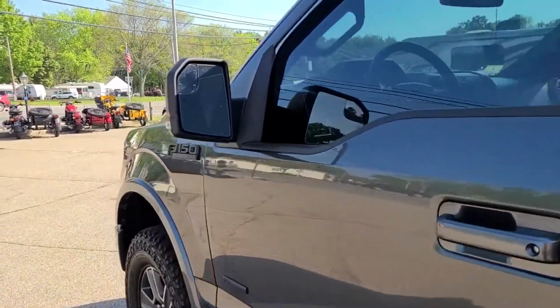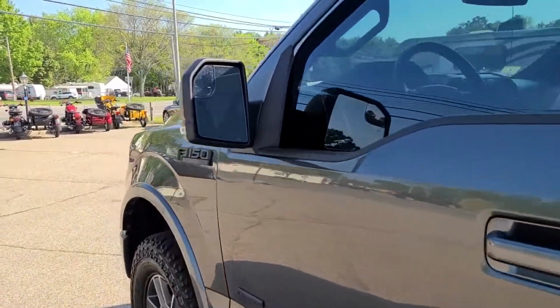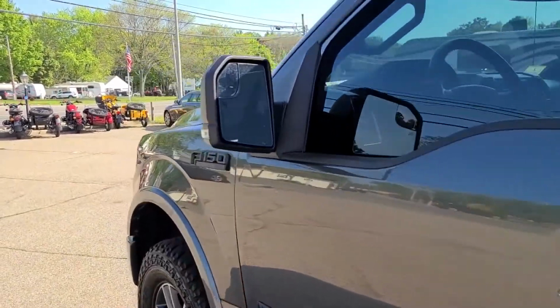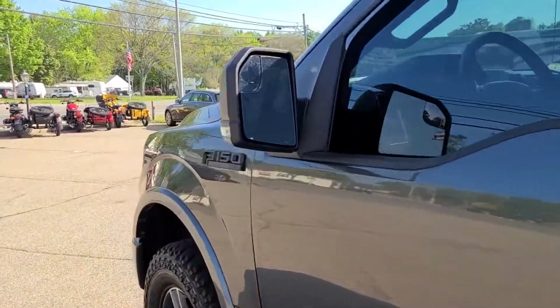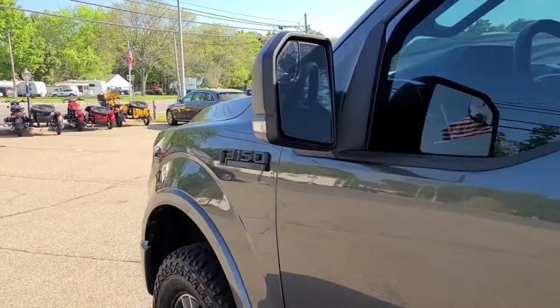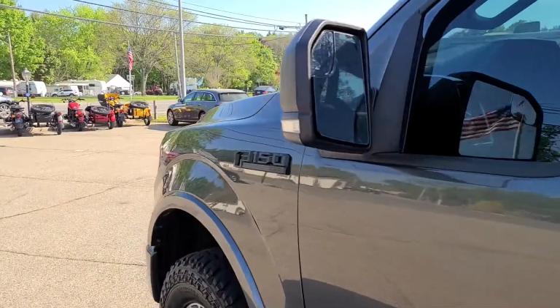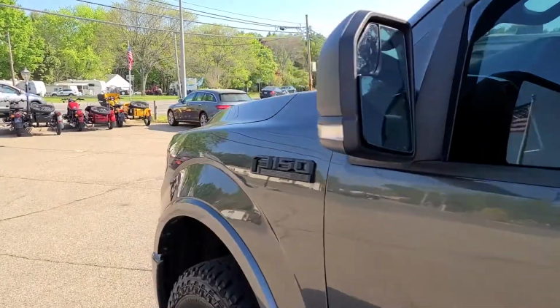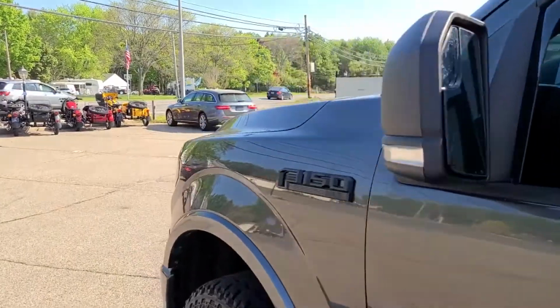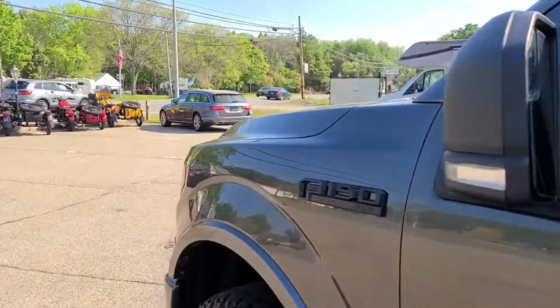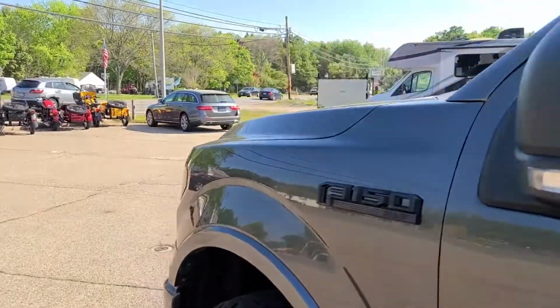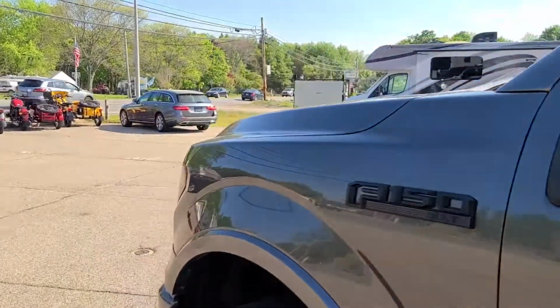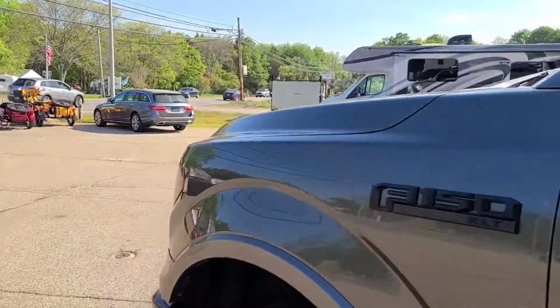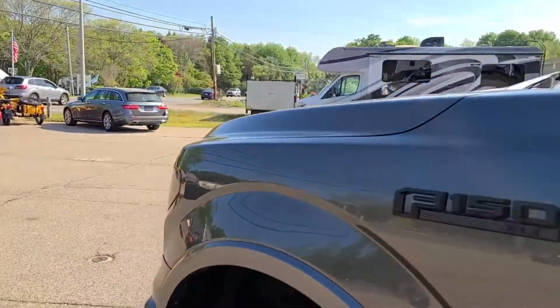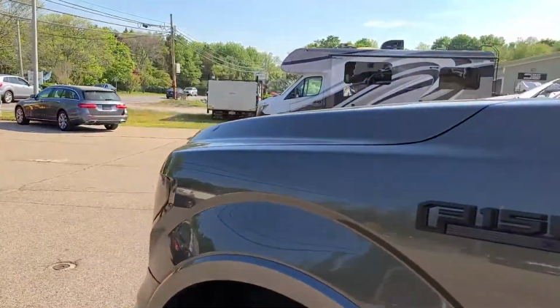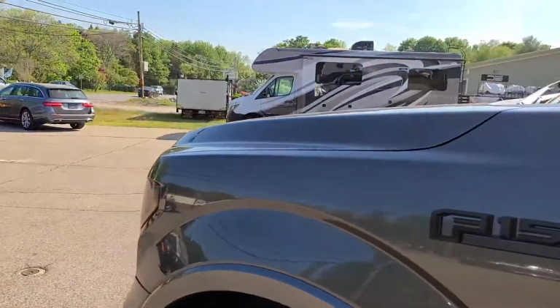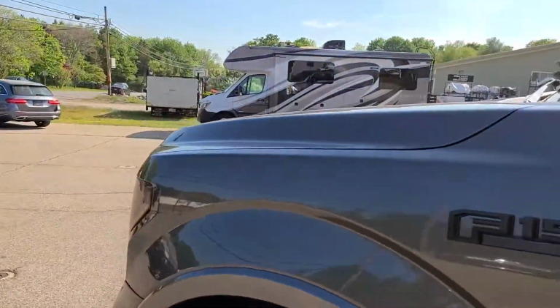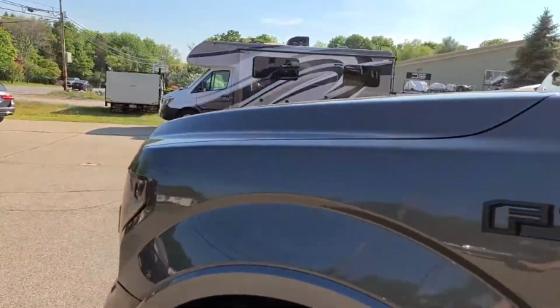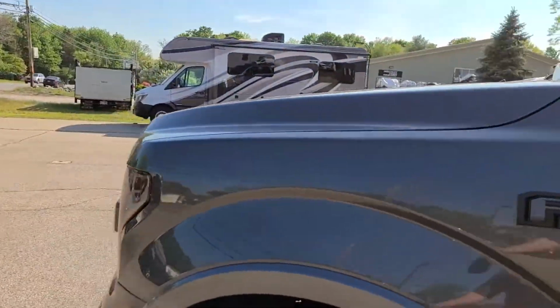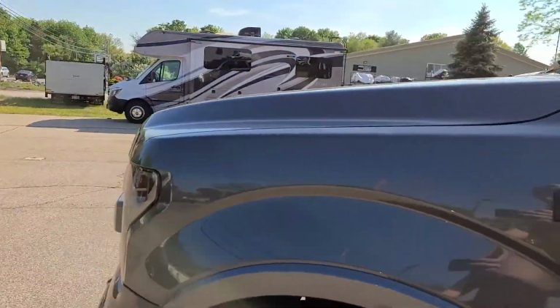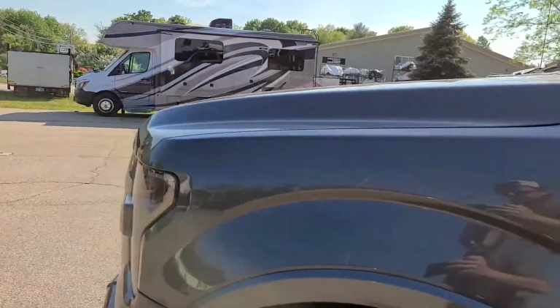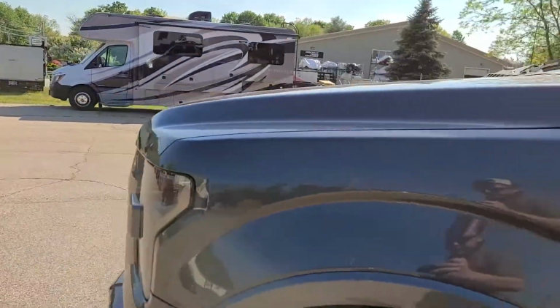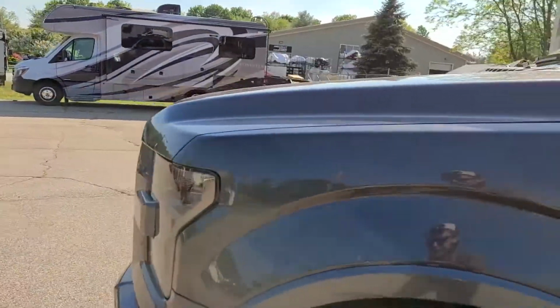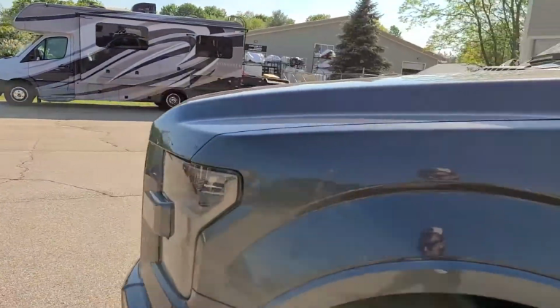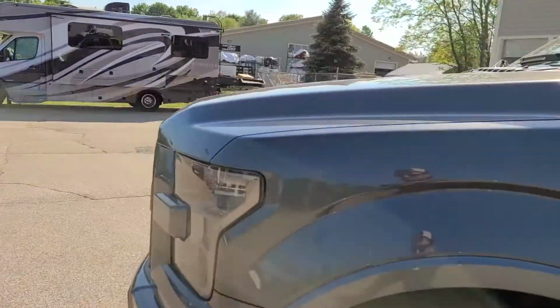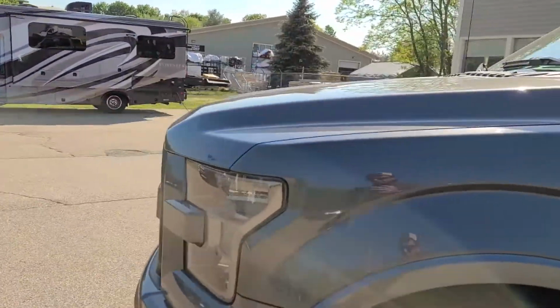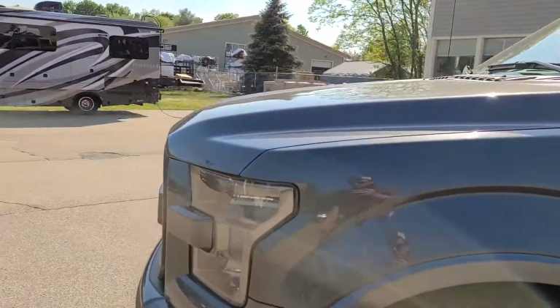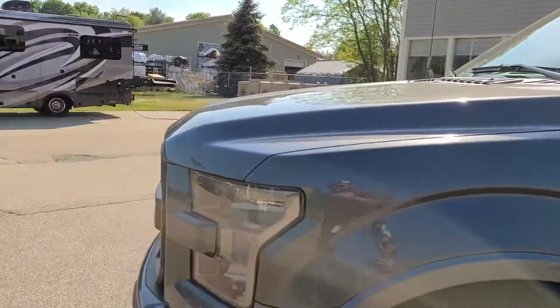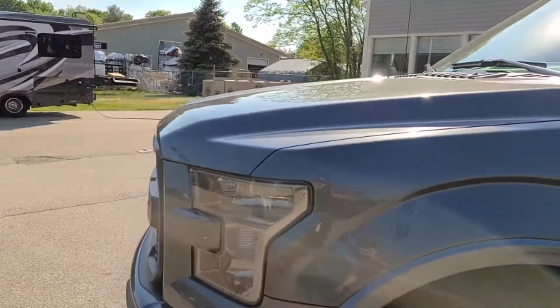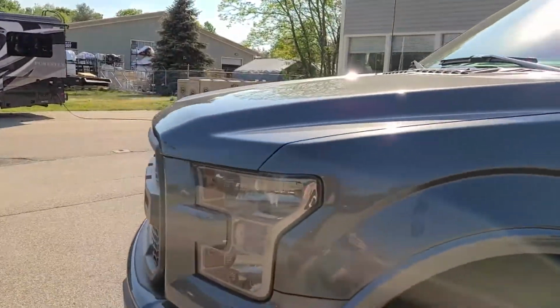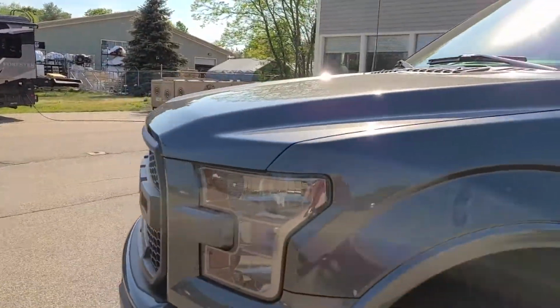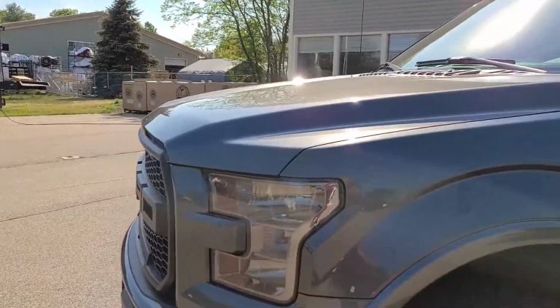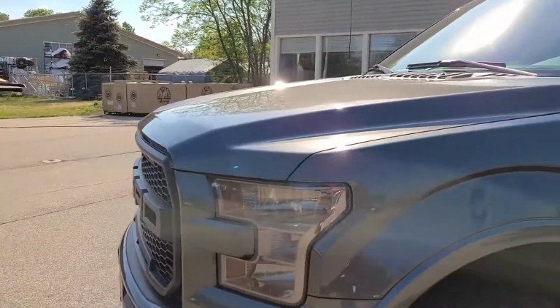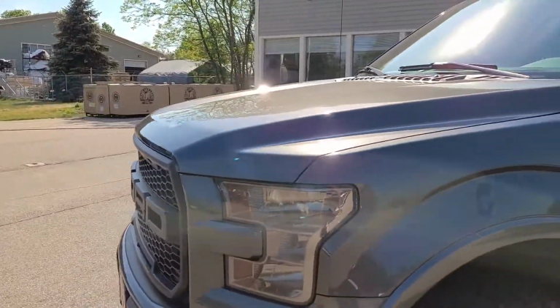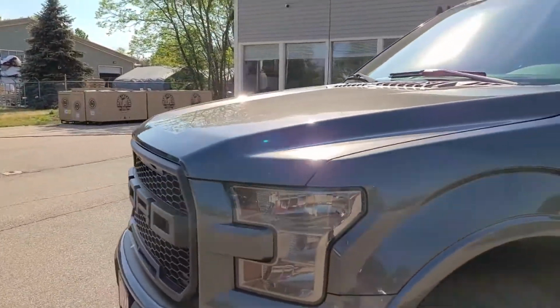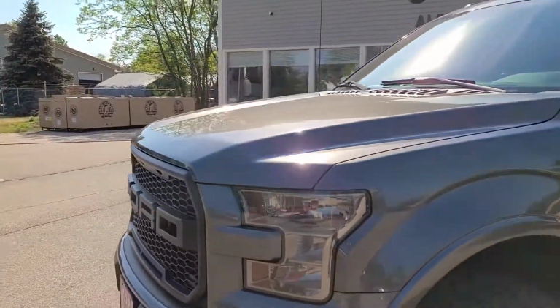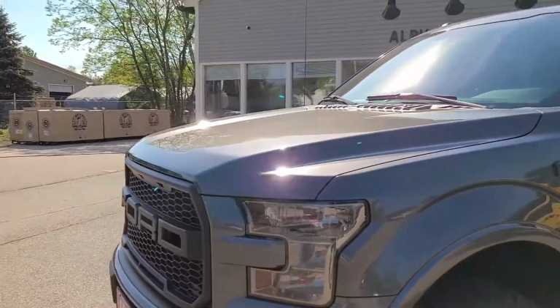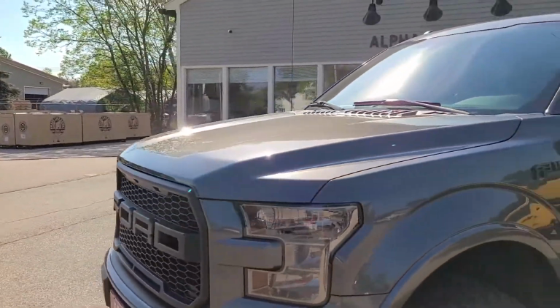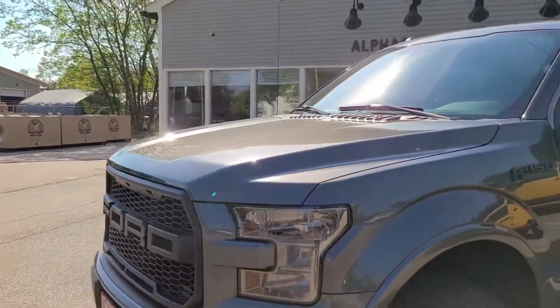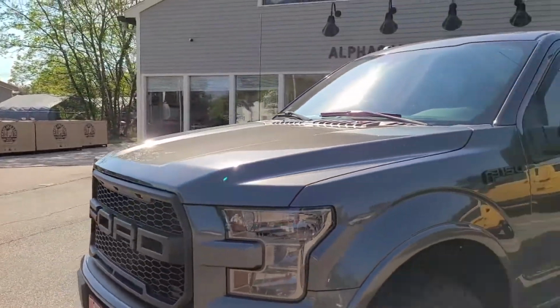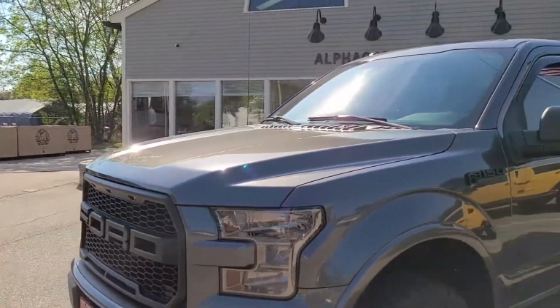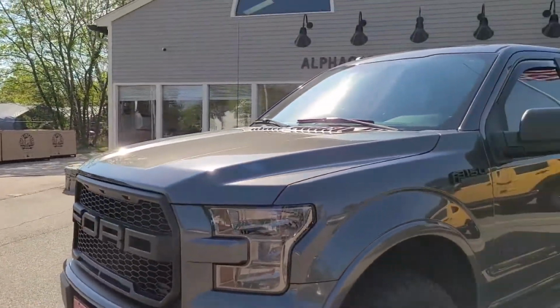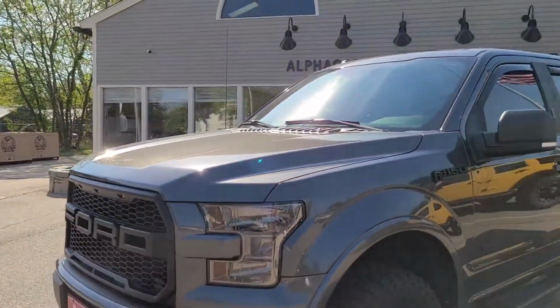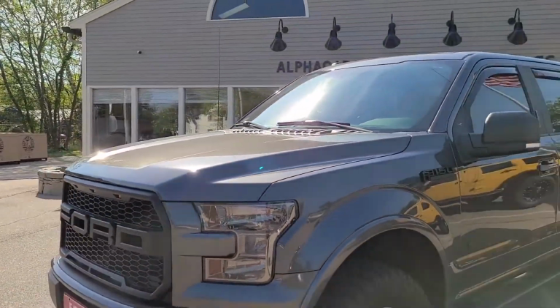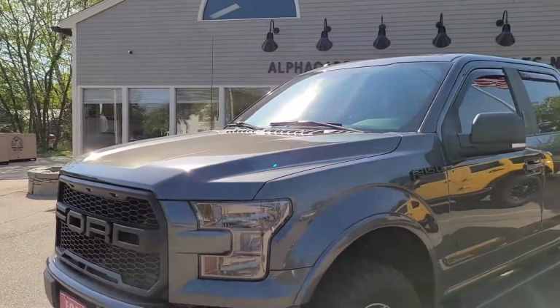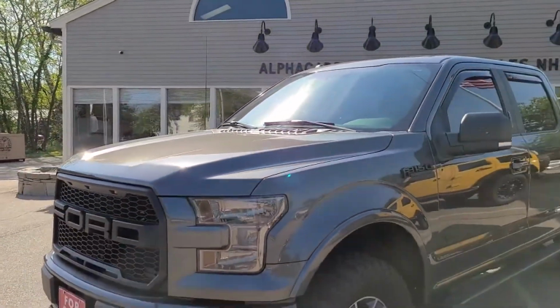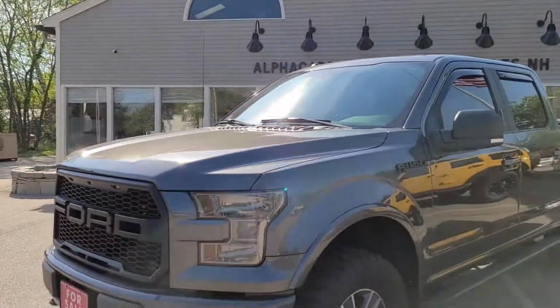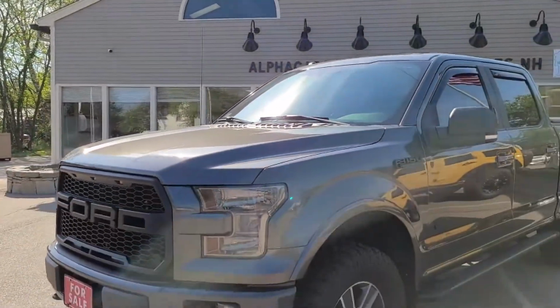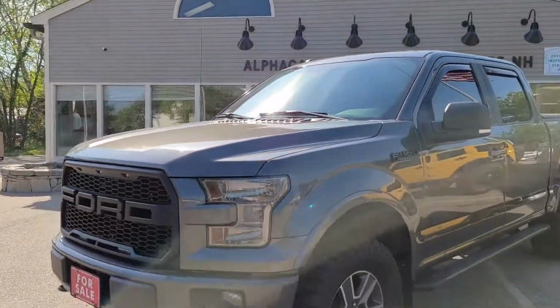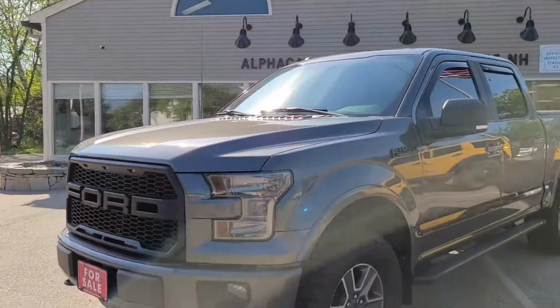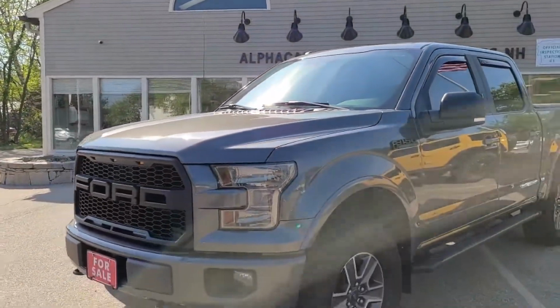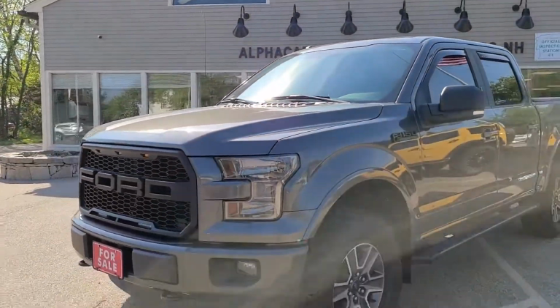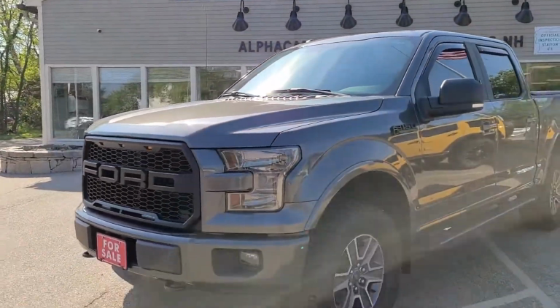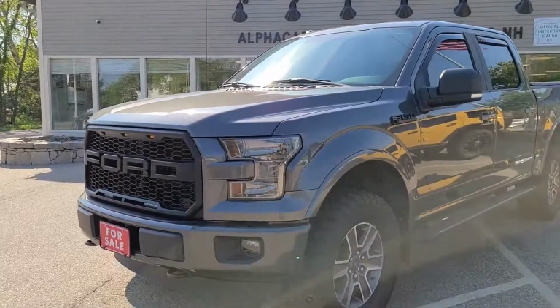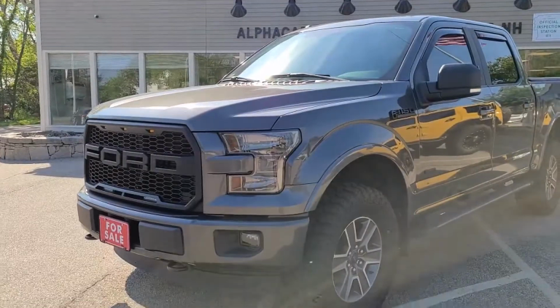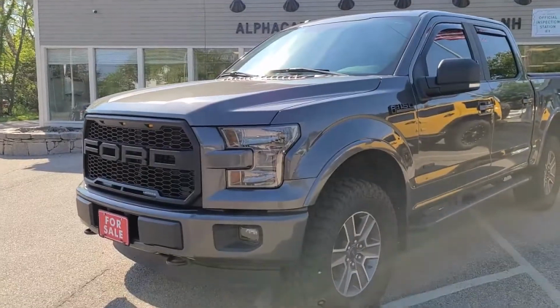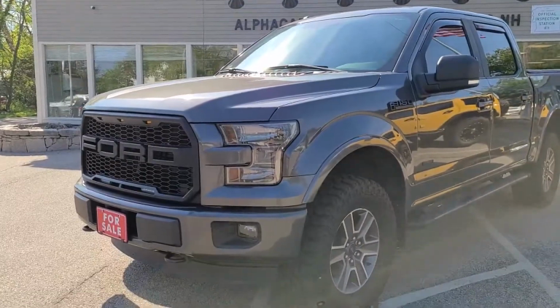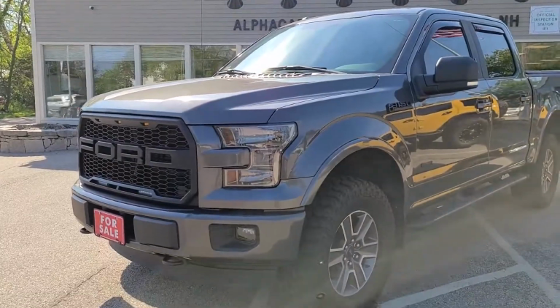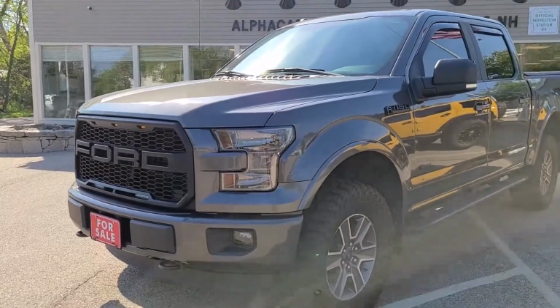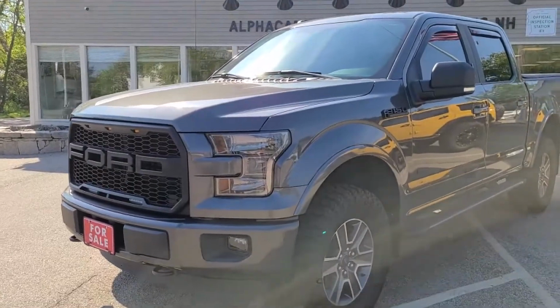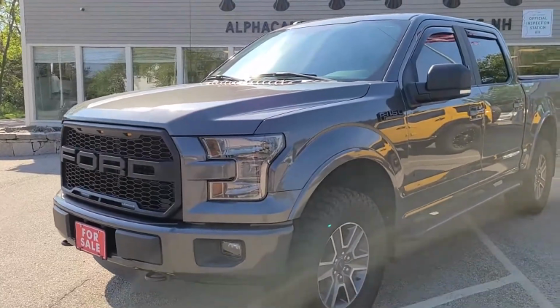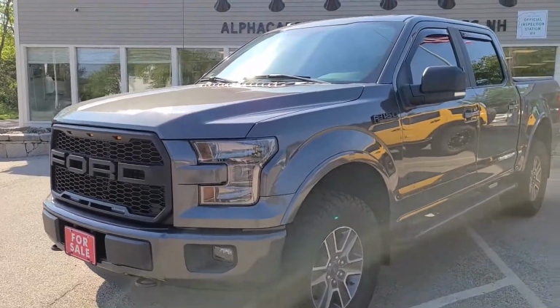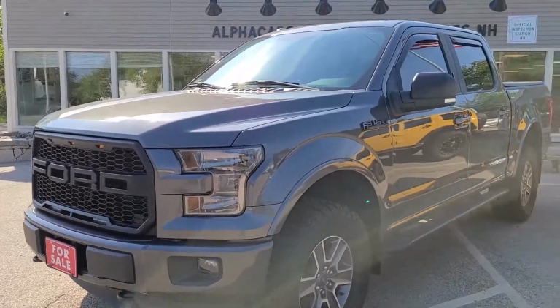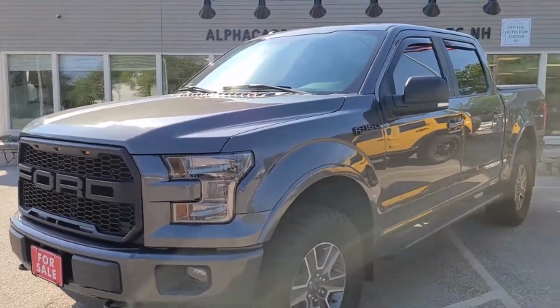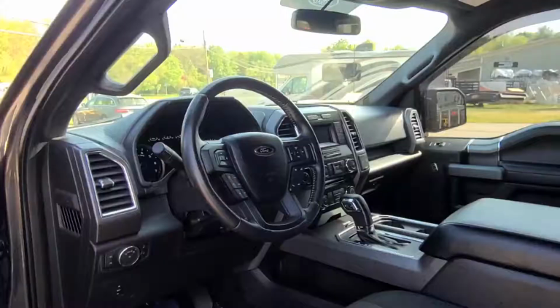So next up, I'm going to take you on a quick tour of the interior, and then we're going to fire up that 3.5 liter EcoBoost V6 and let you hear that running. I'll be right back.